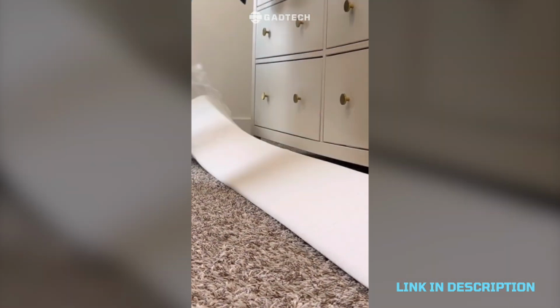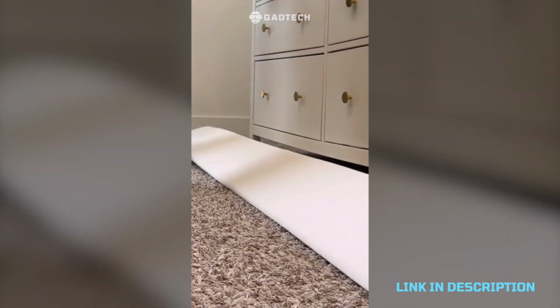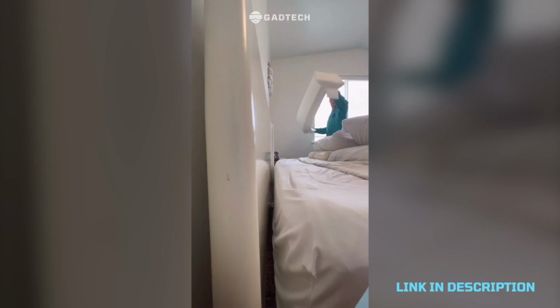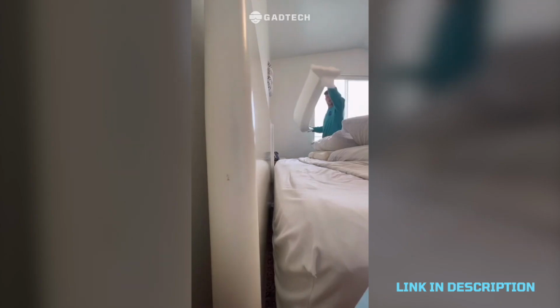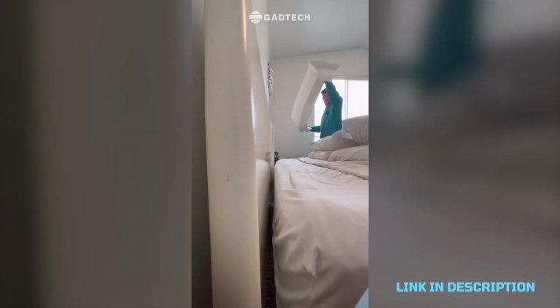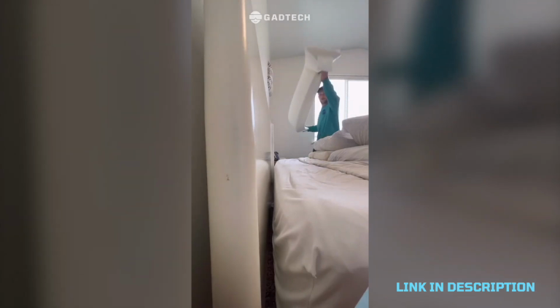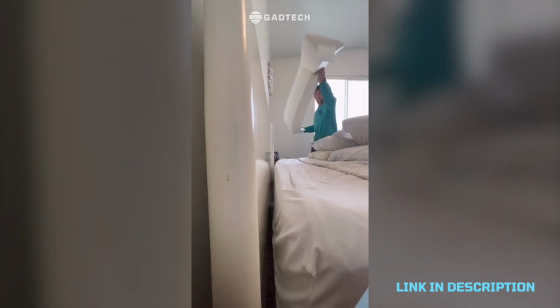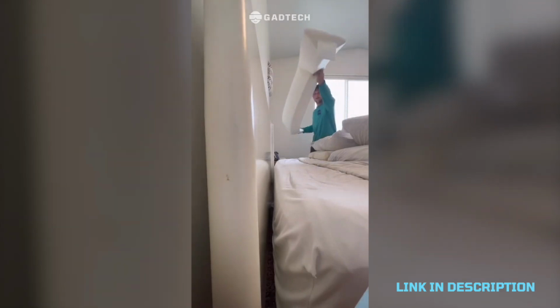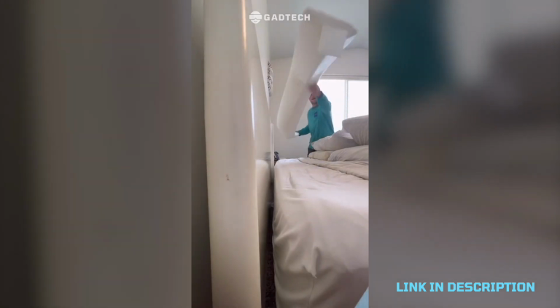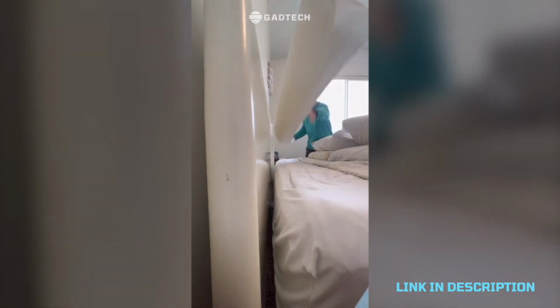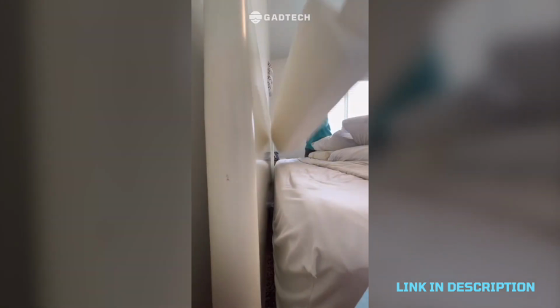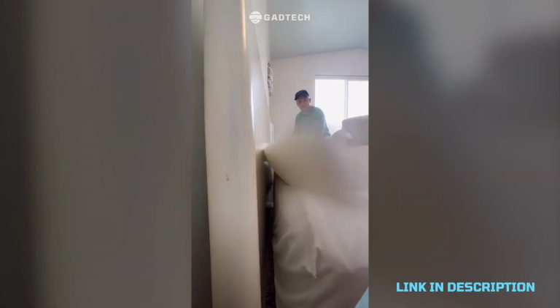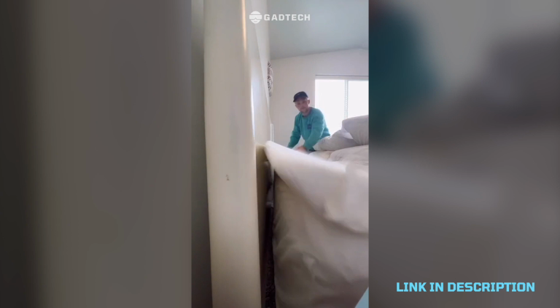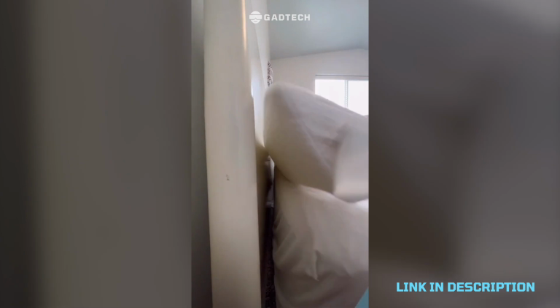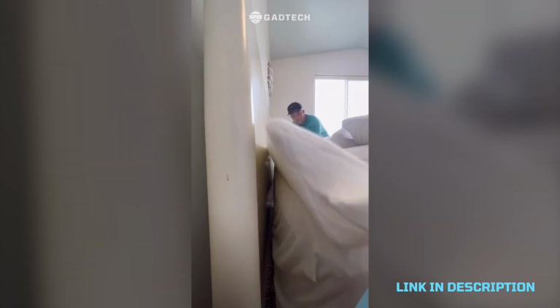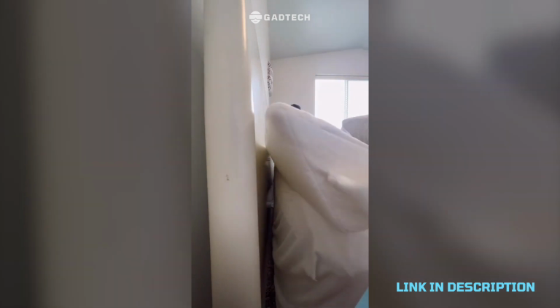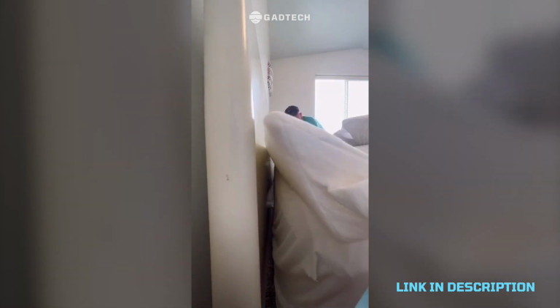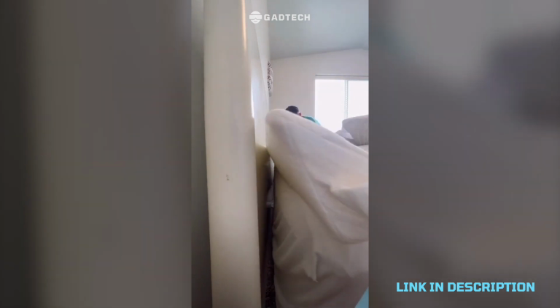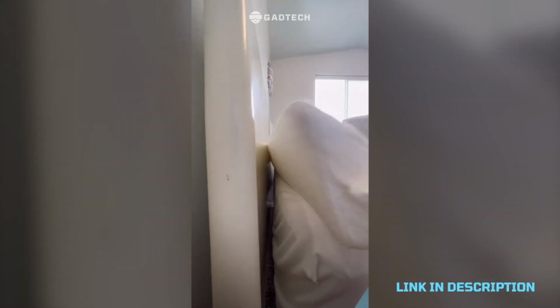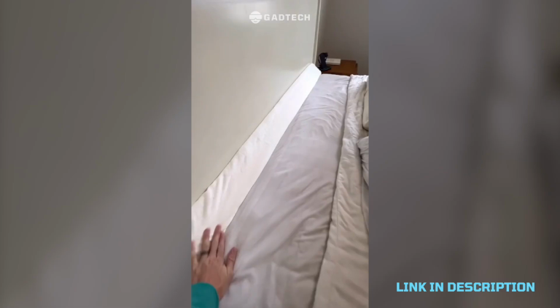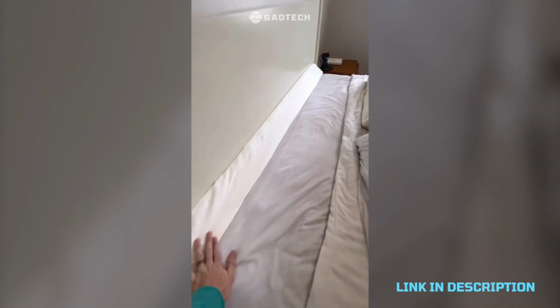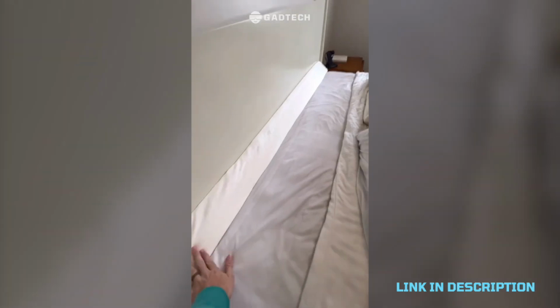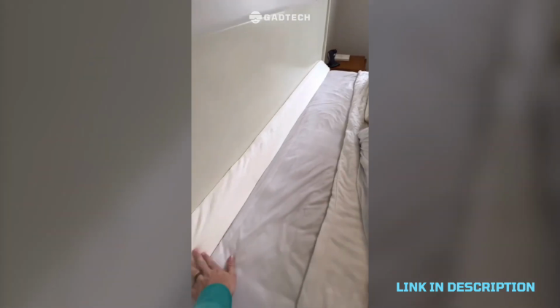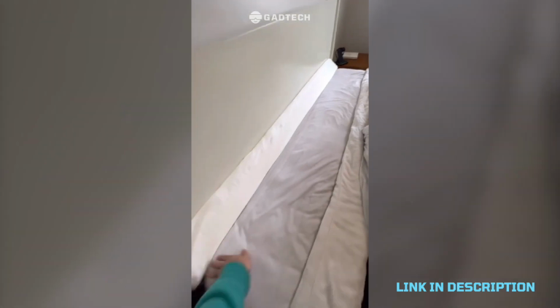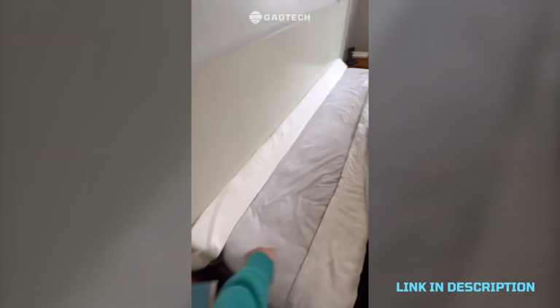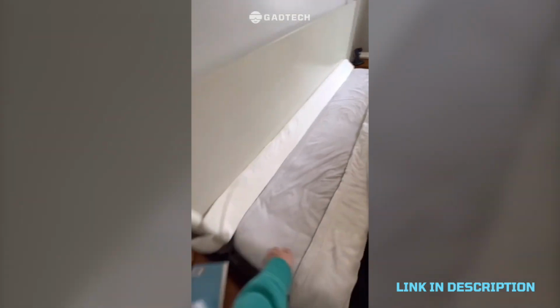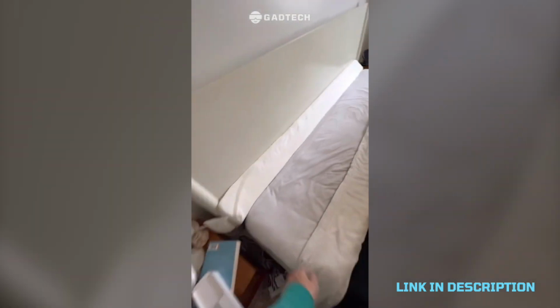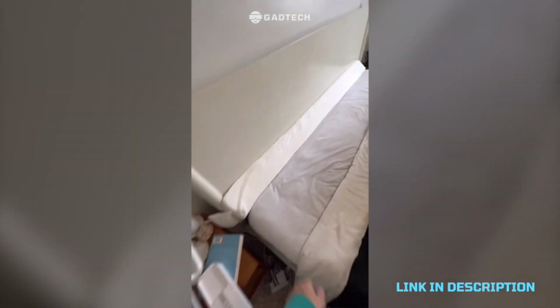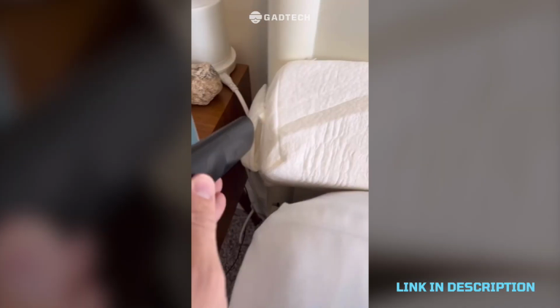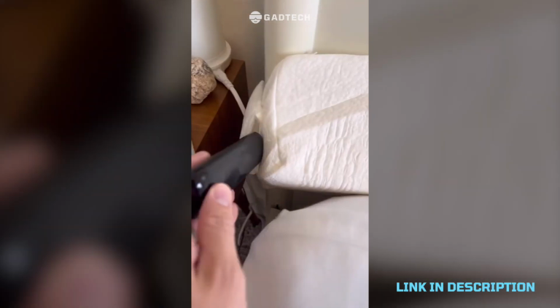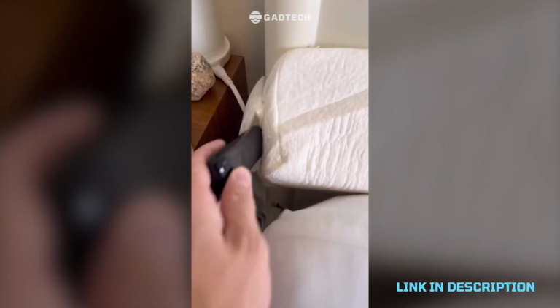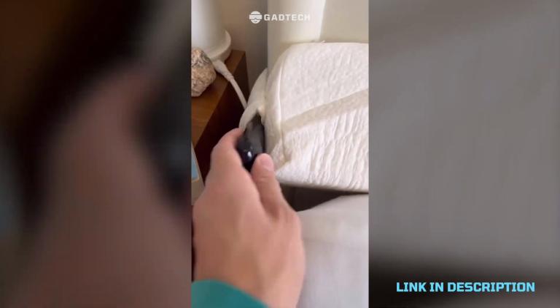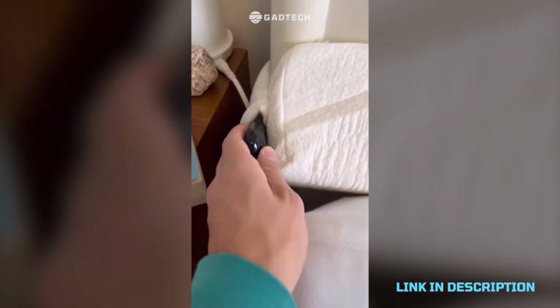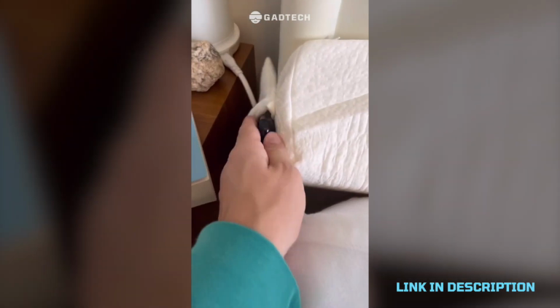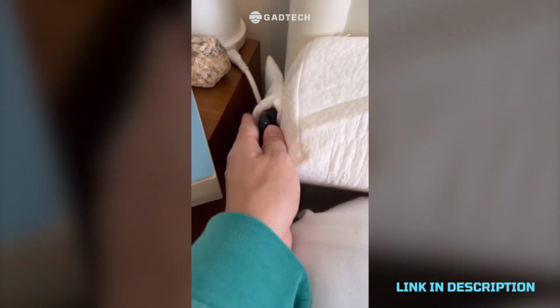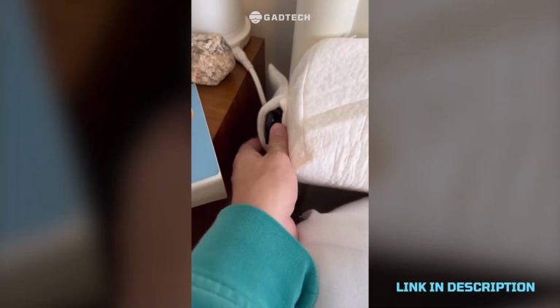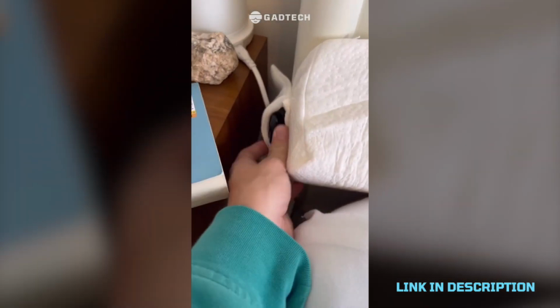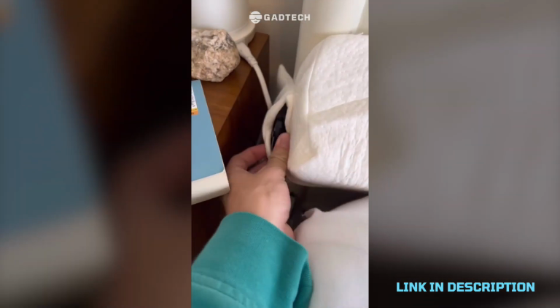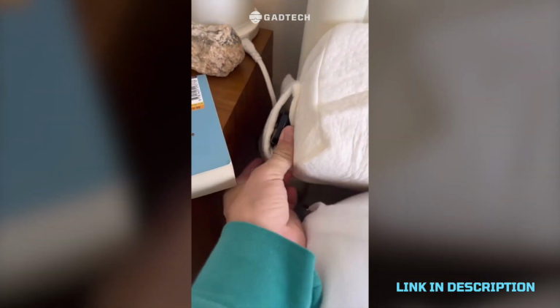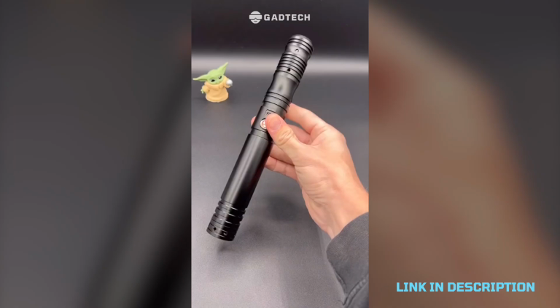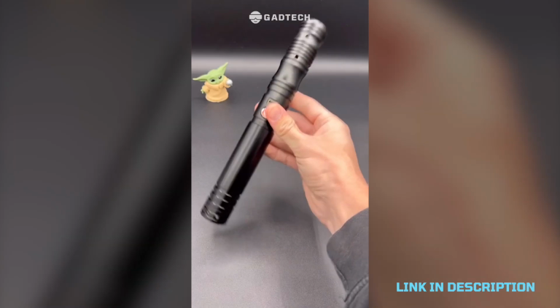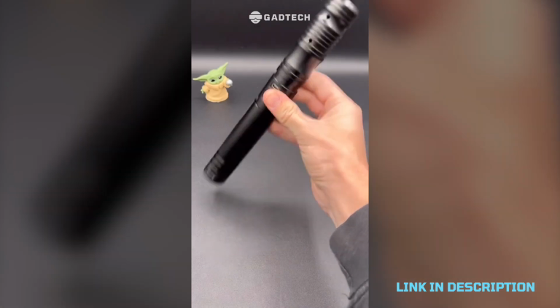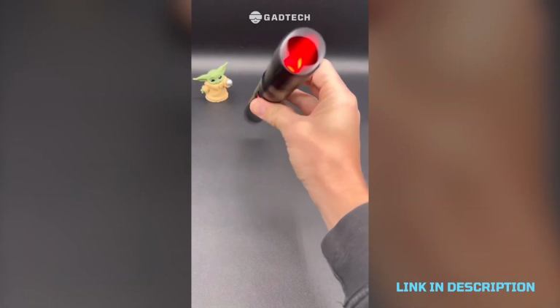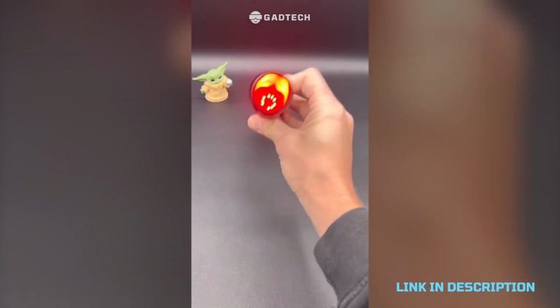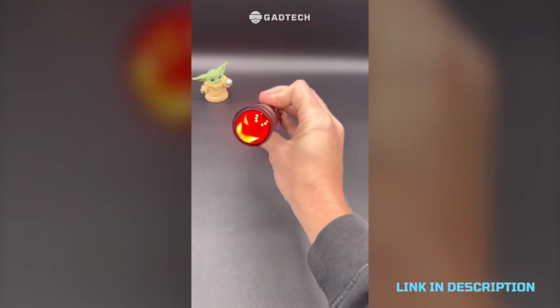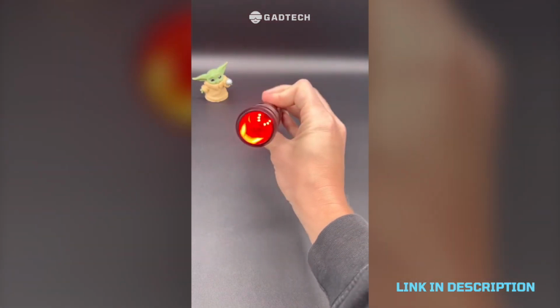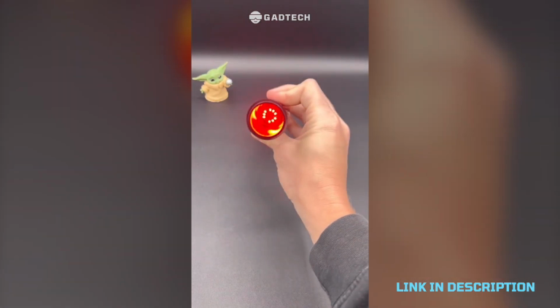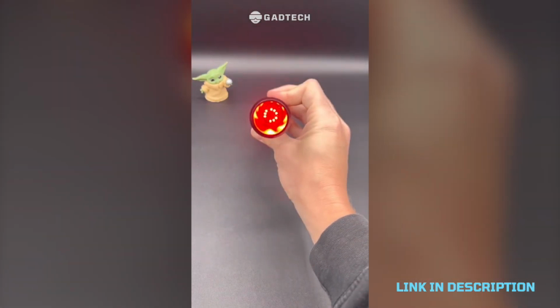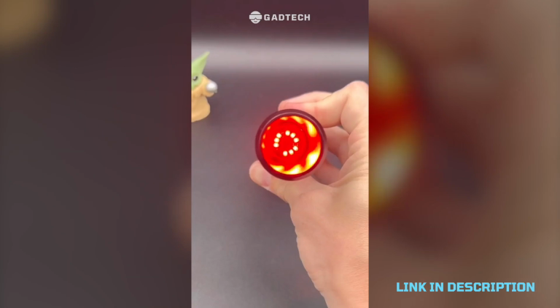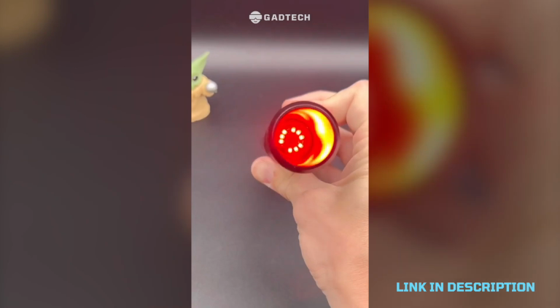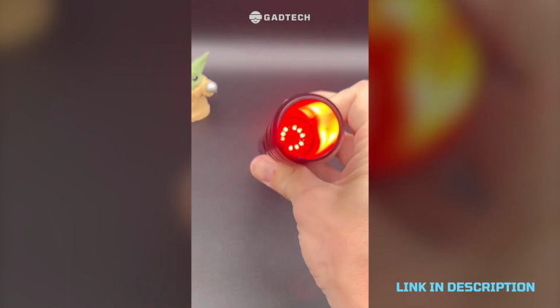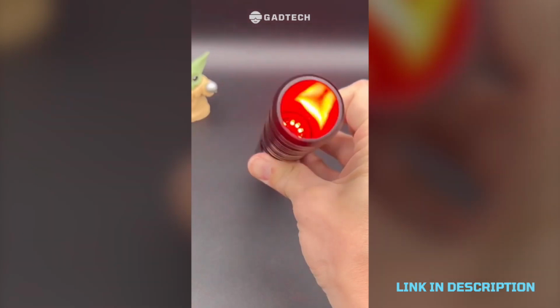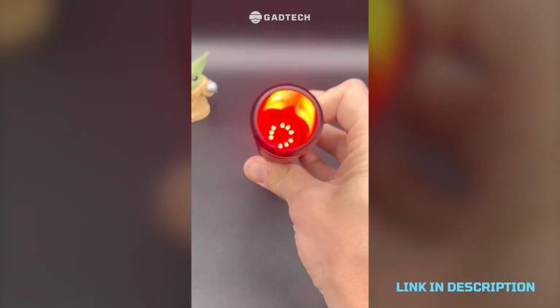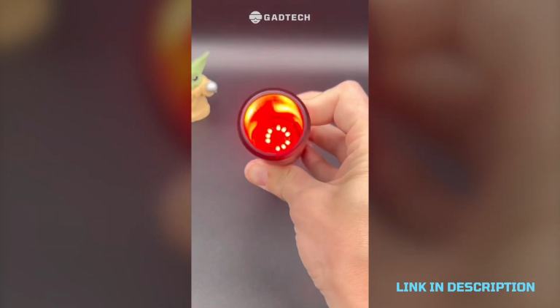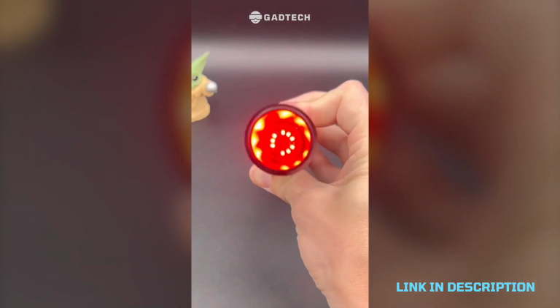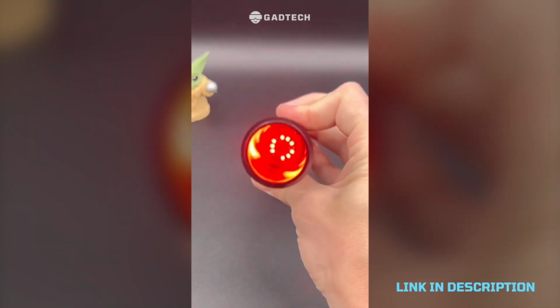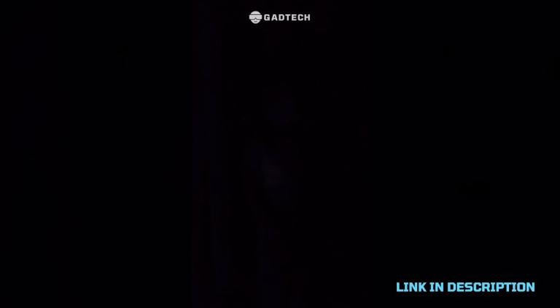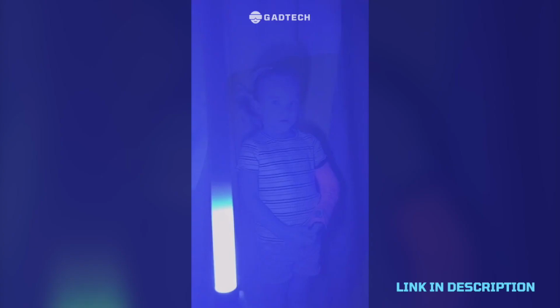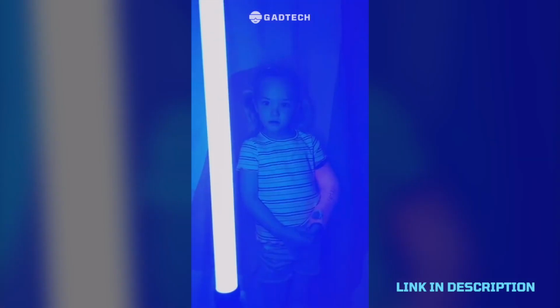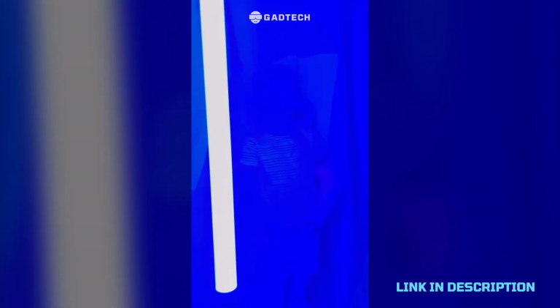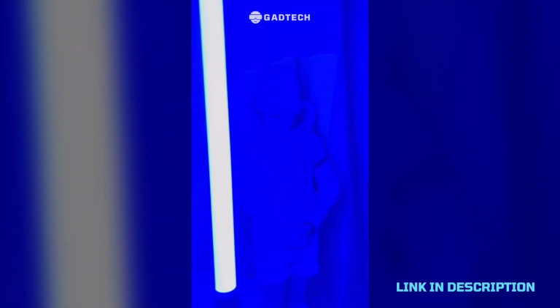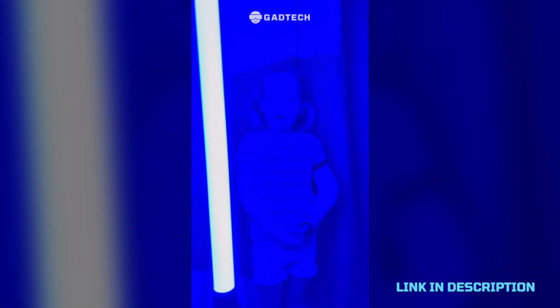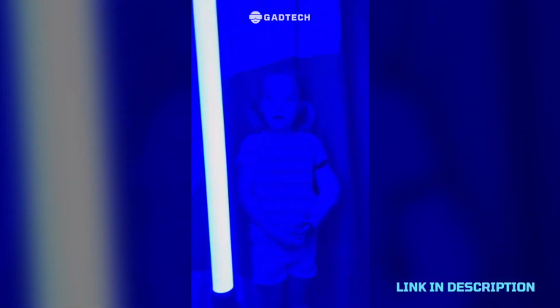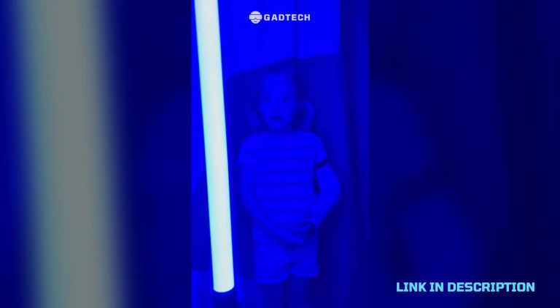A memory foam gap filler that you can put between your mattress and headboard so you never drop things down there anymore, and it even has a pocket for remotes.